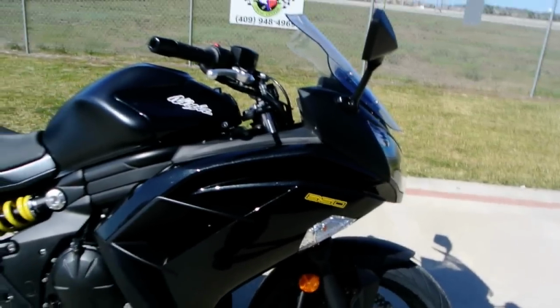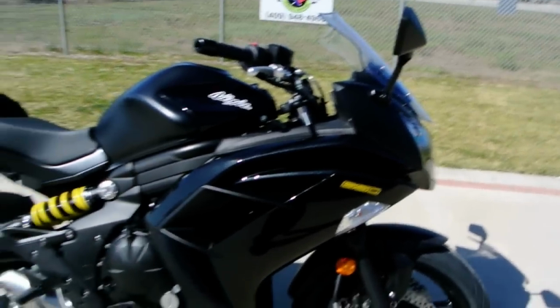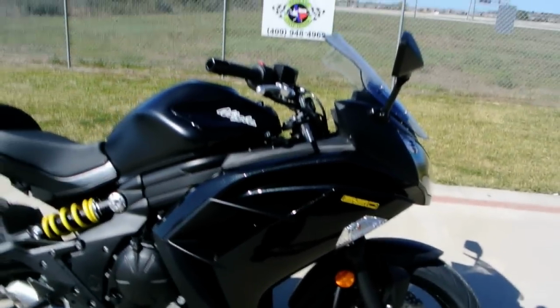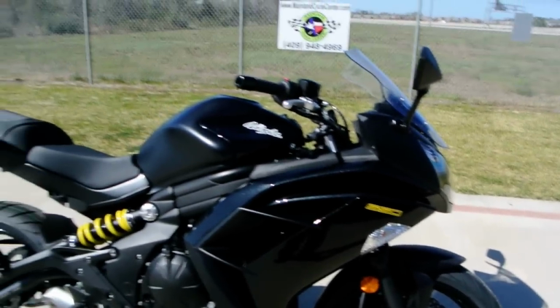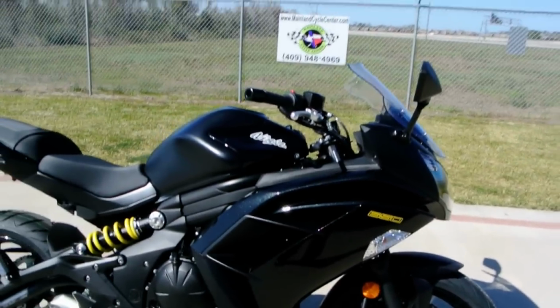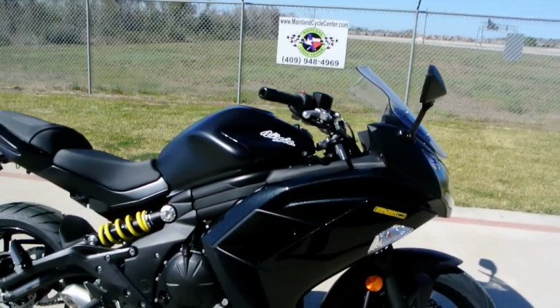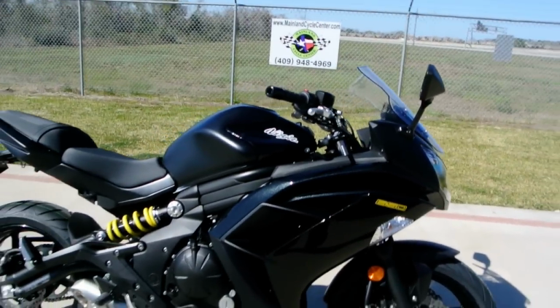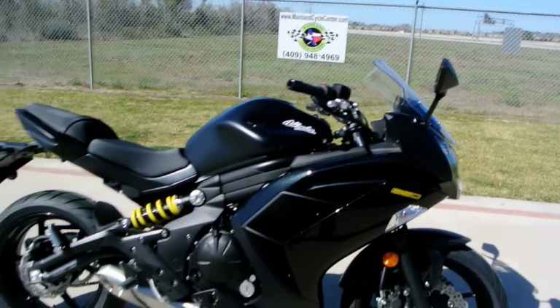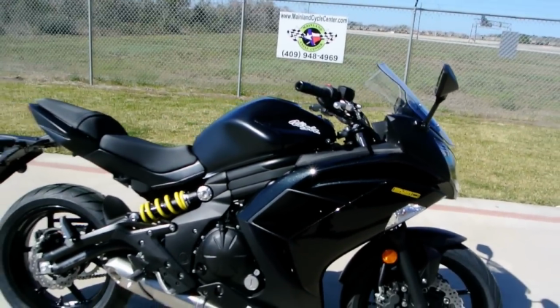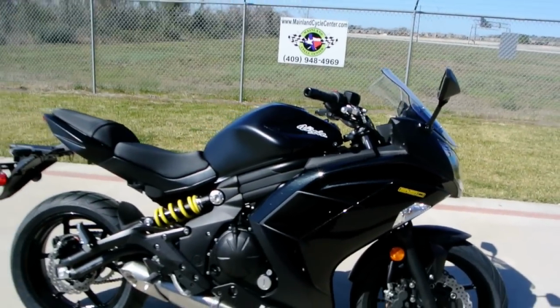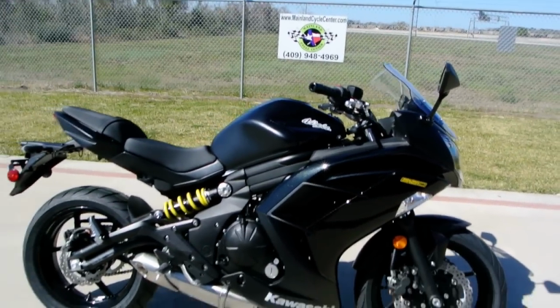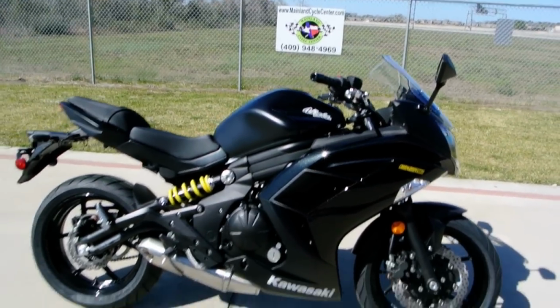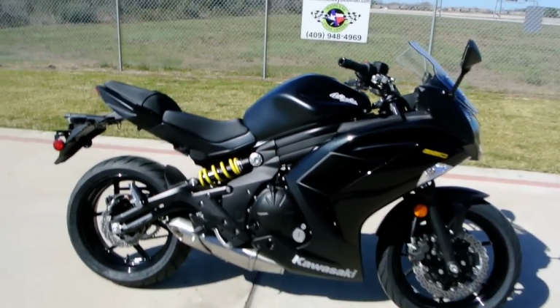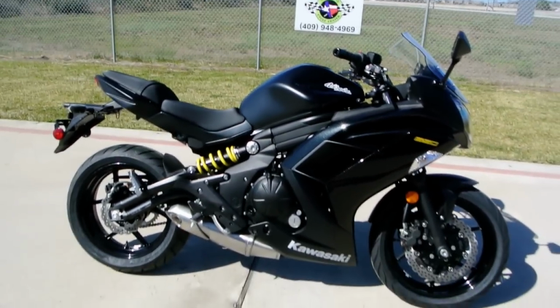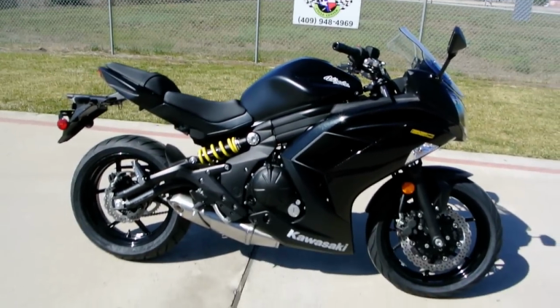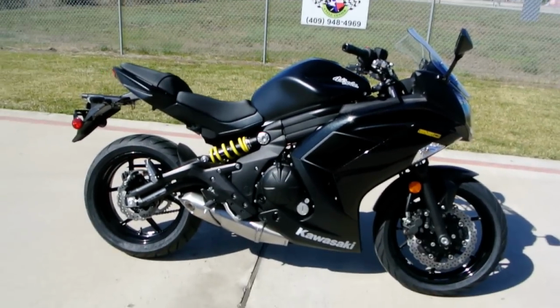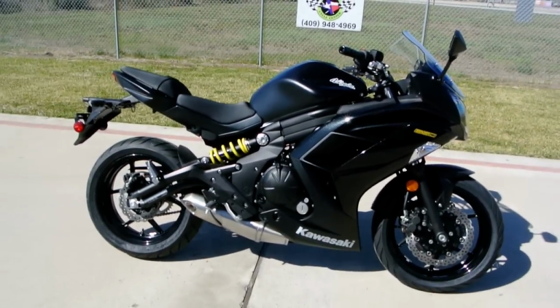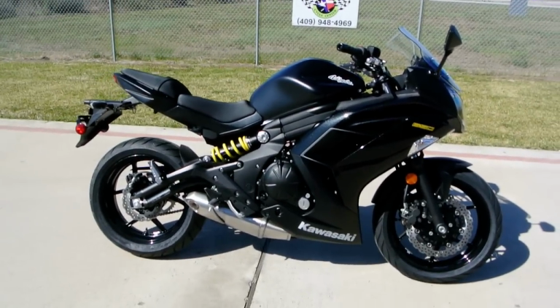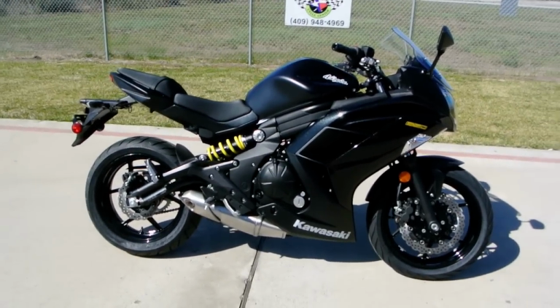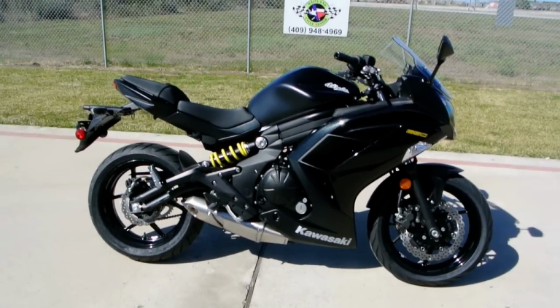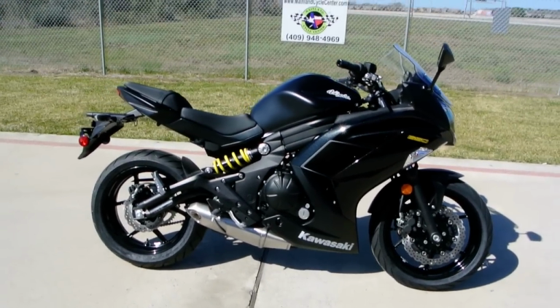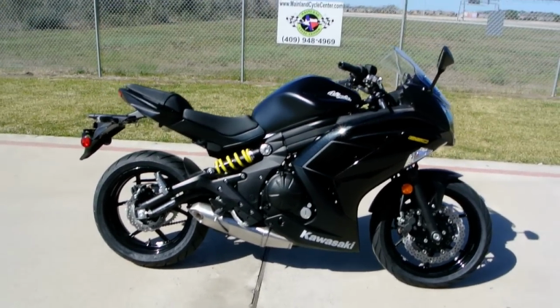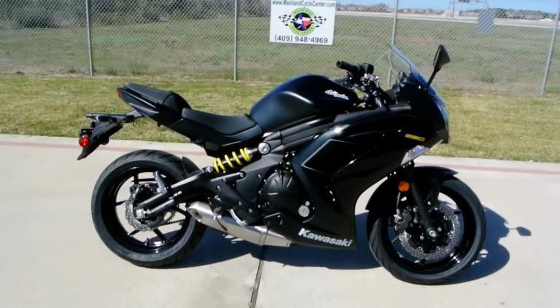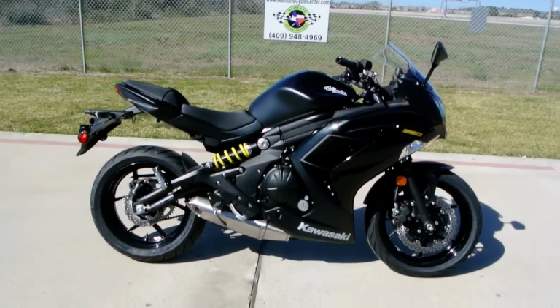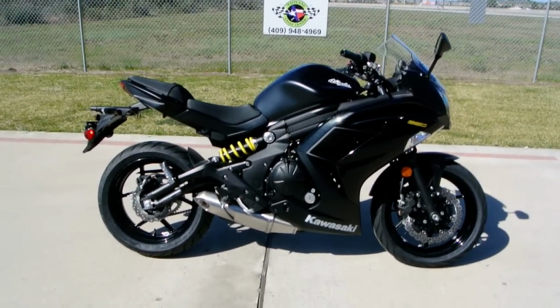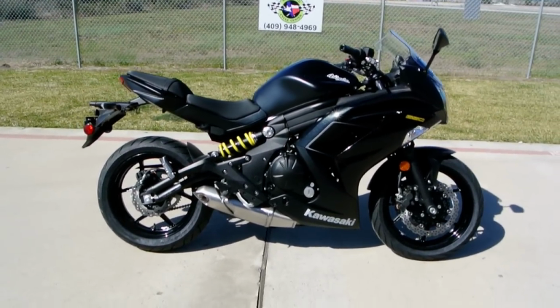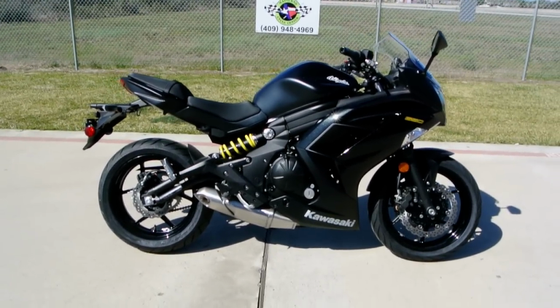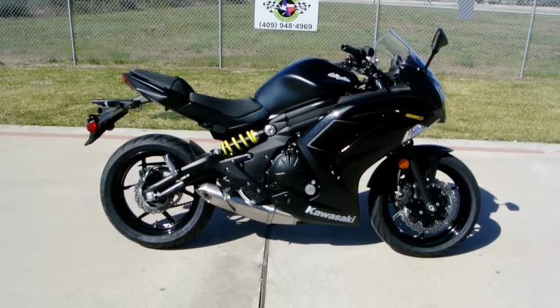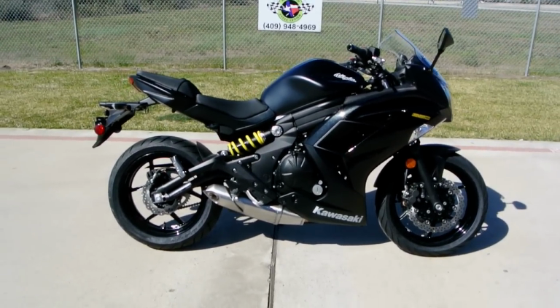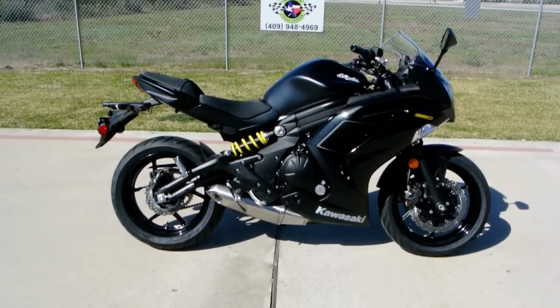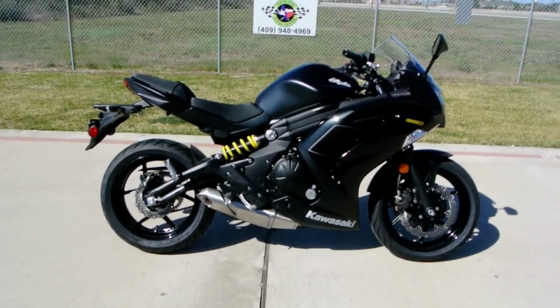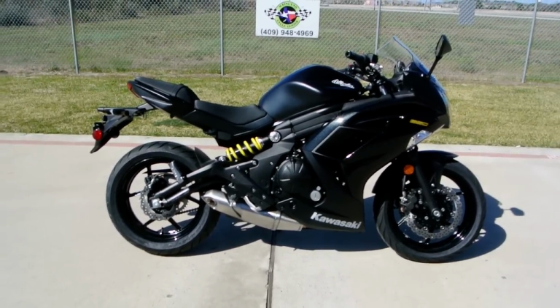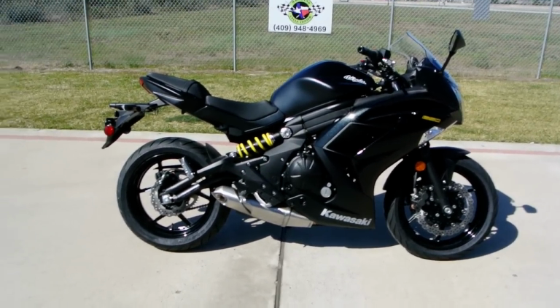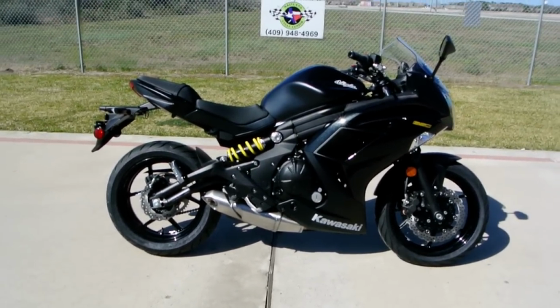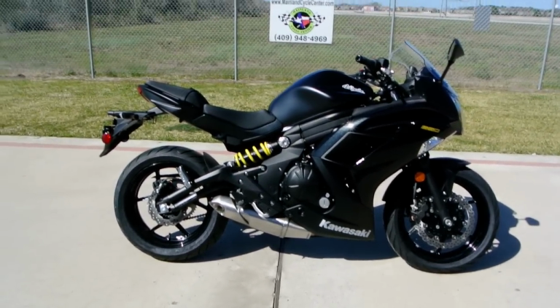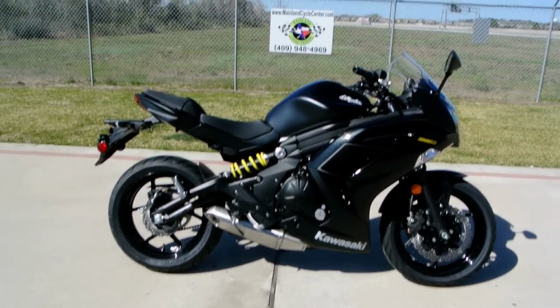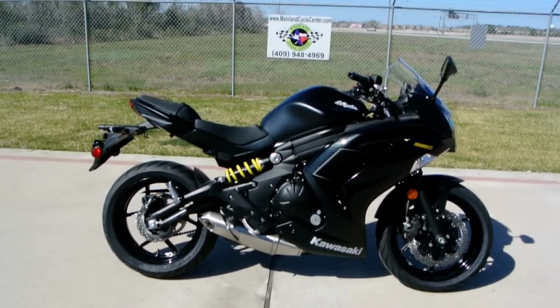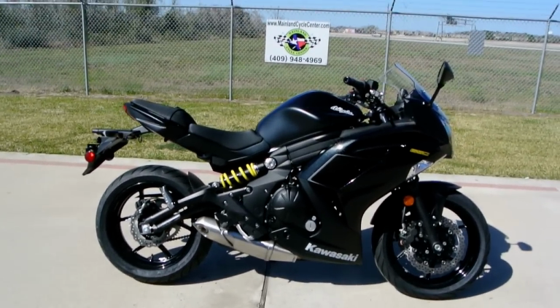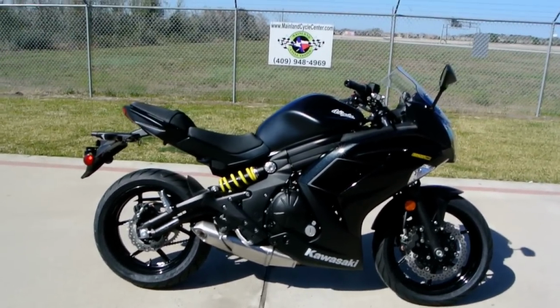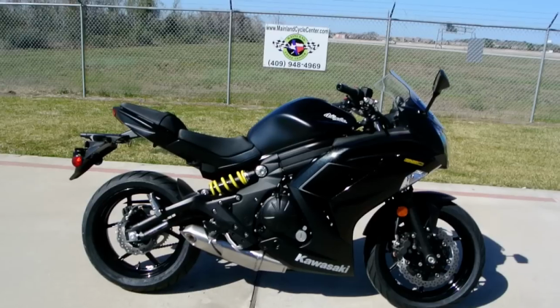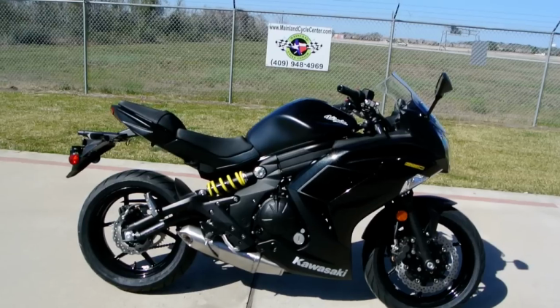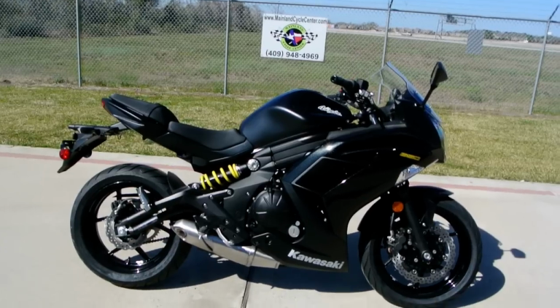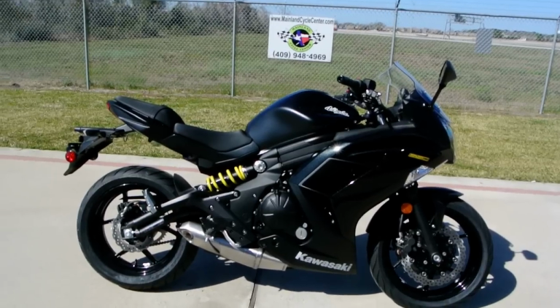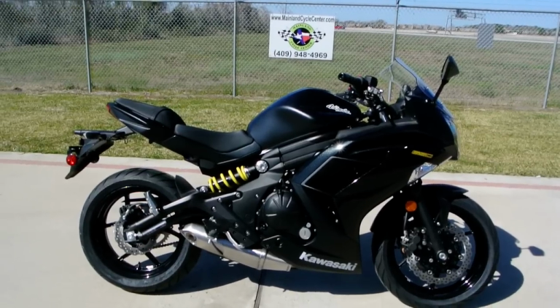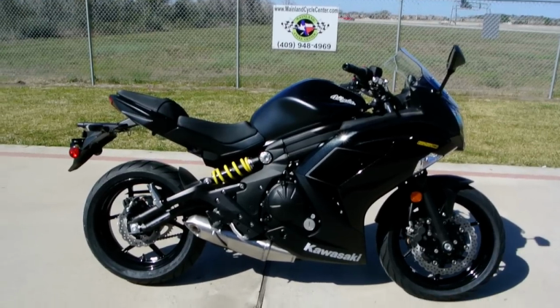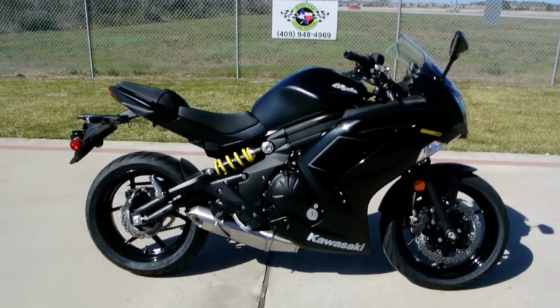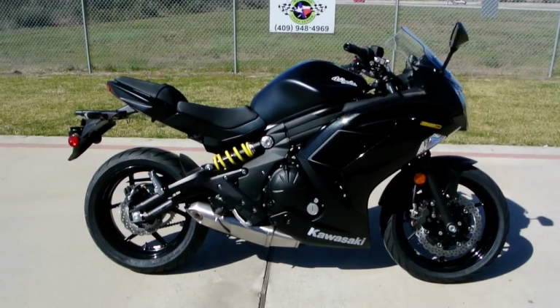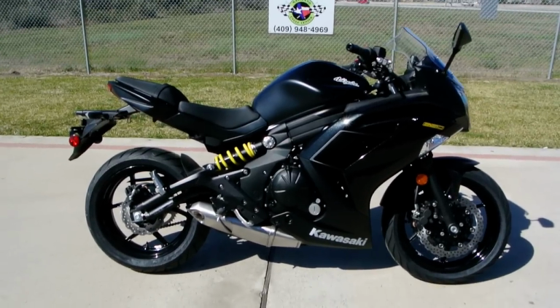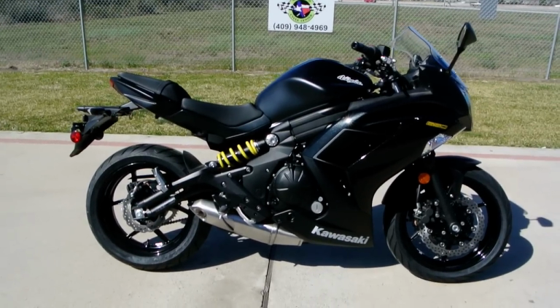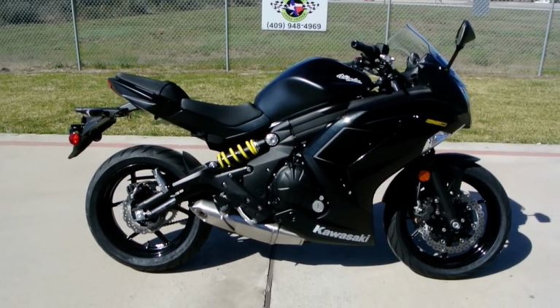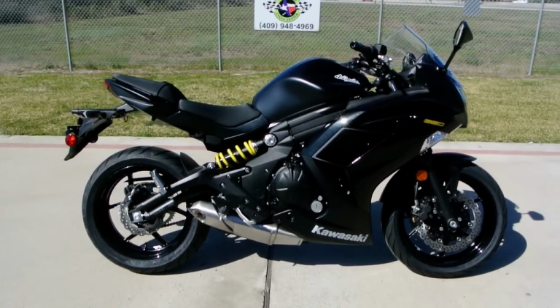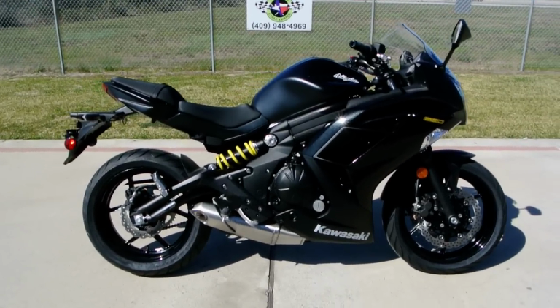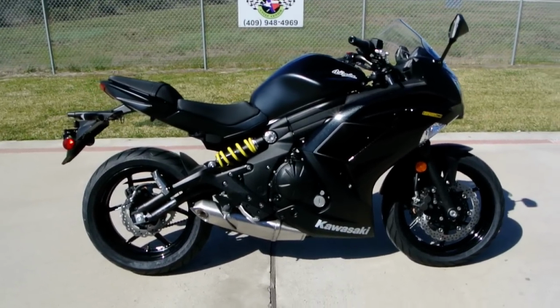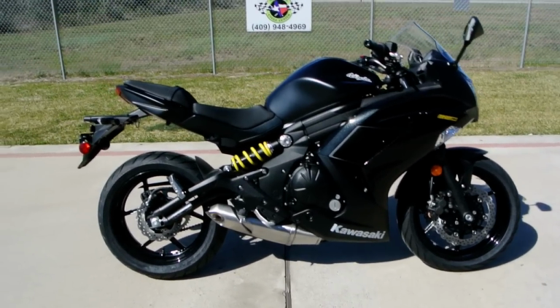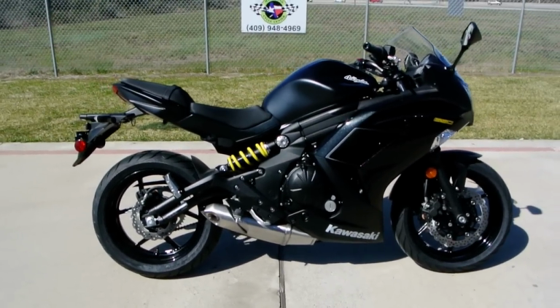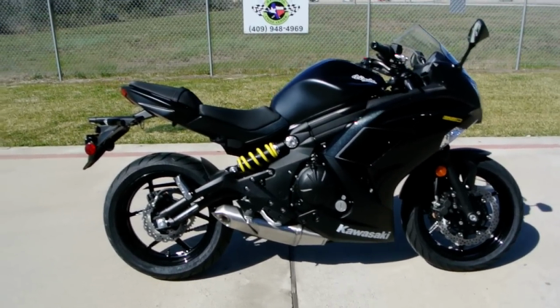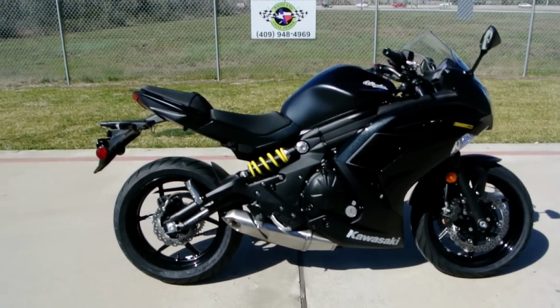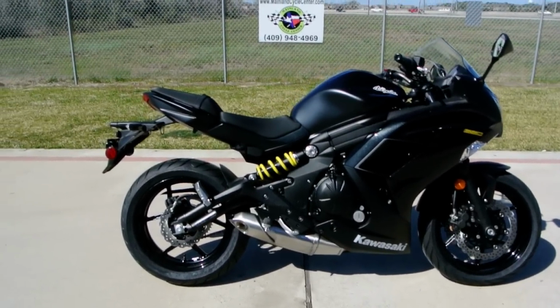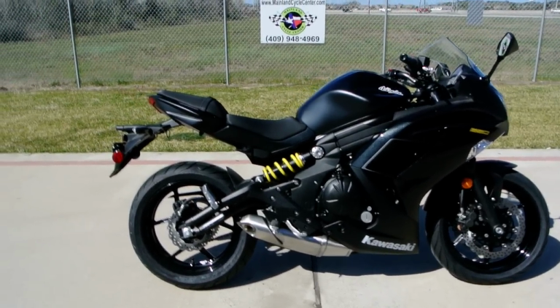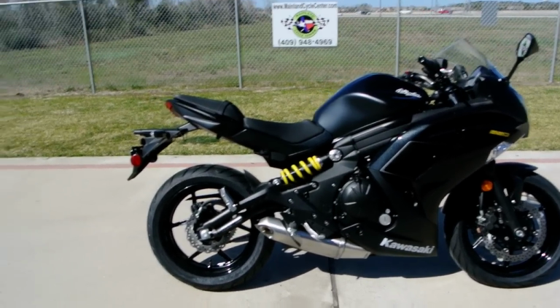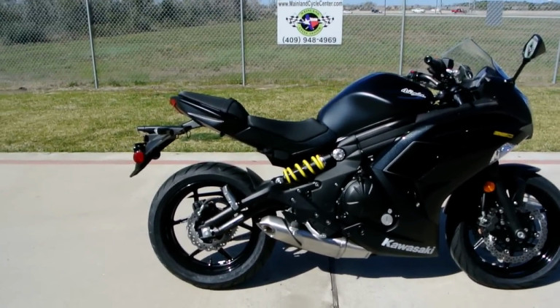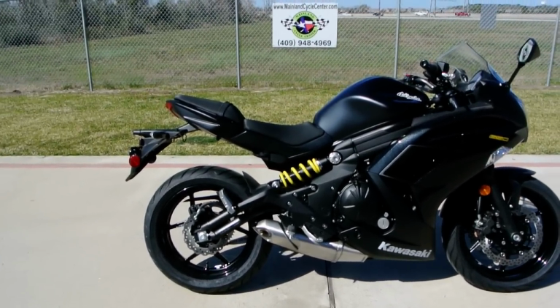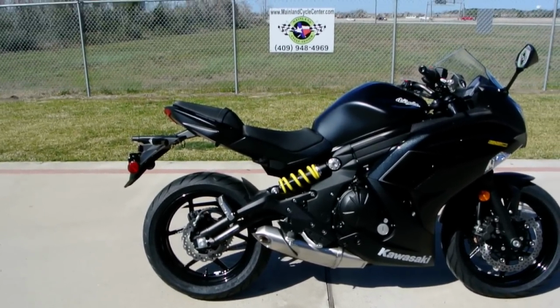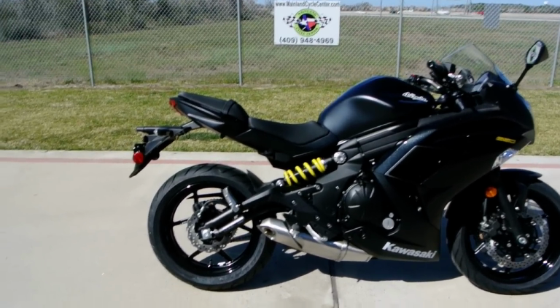Ninja 650s are really great bikes. Twin cylinder 650, fuel injected, dual overhead cam, four valves per cylinder.